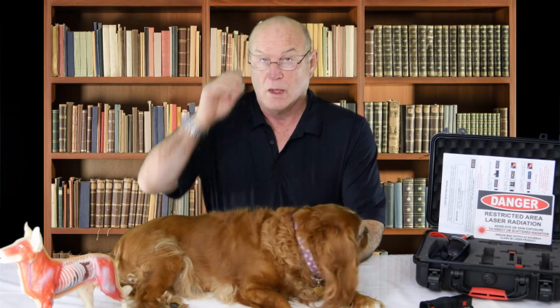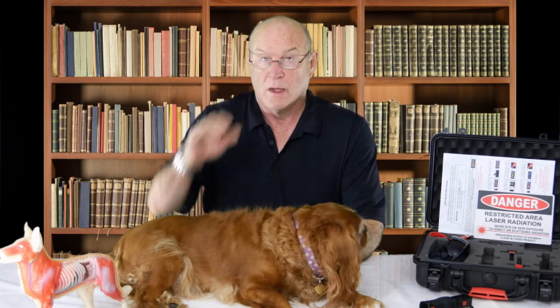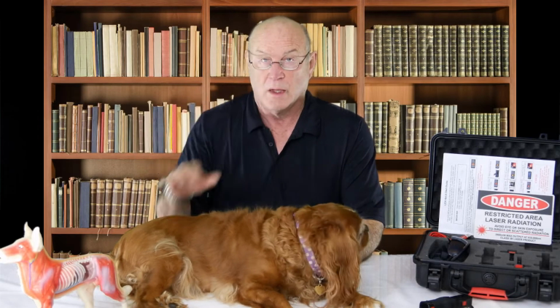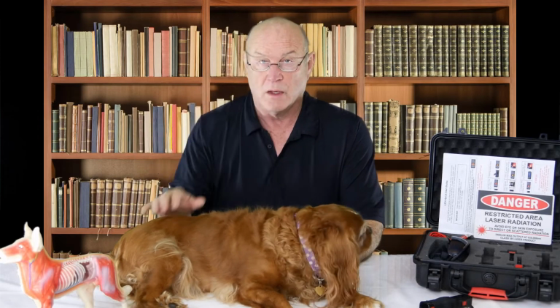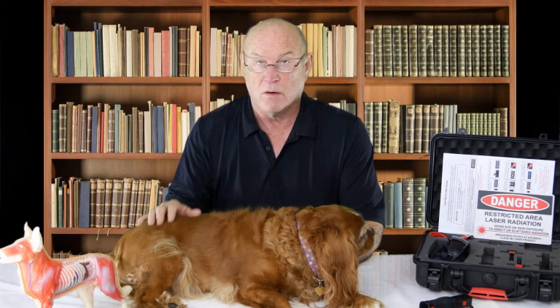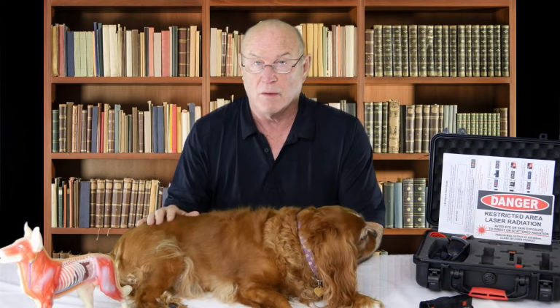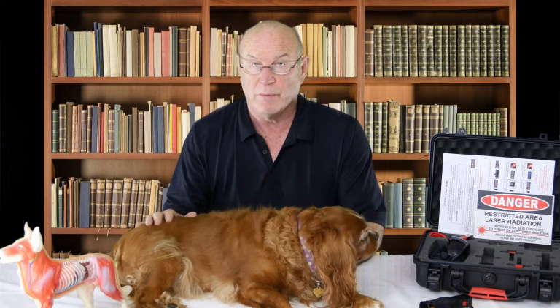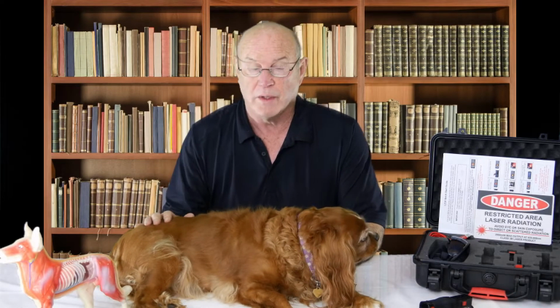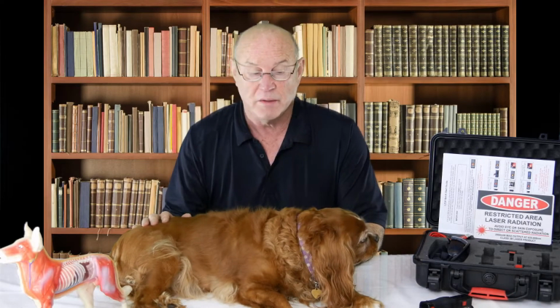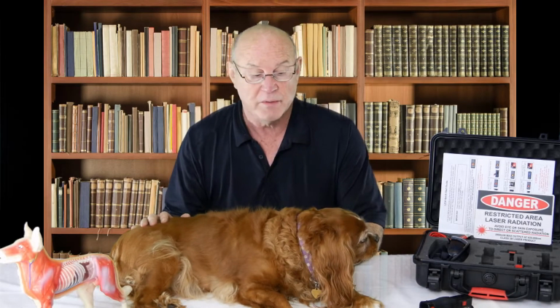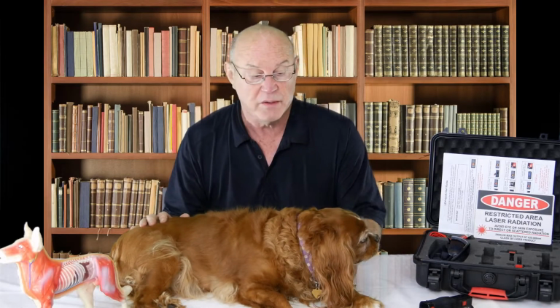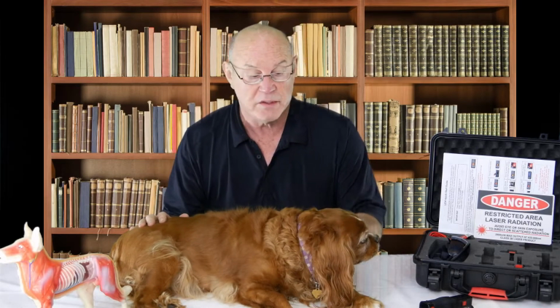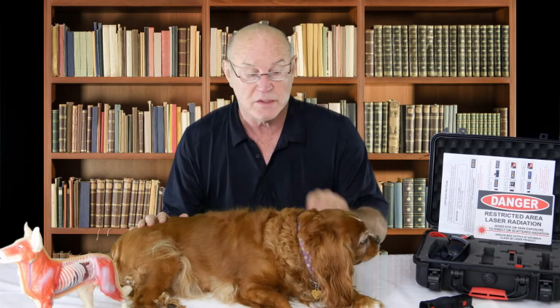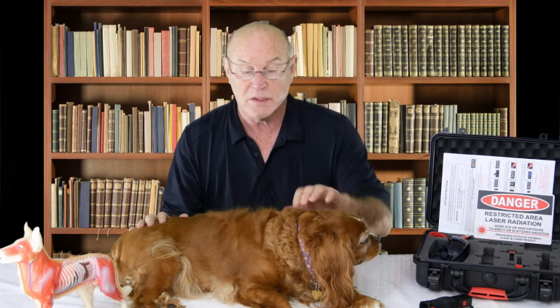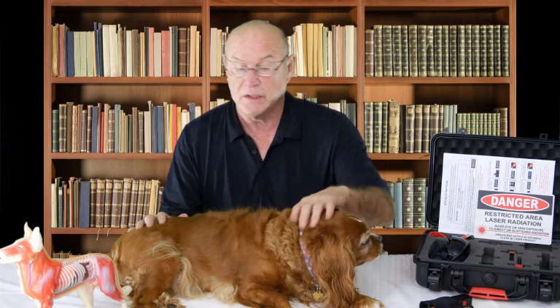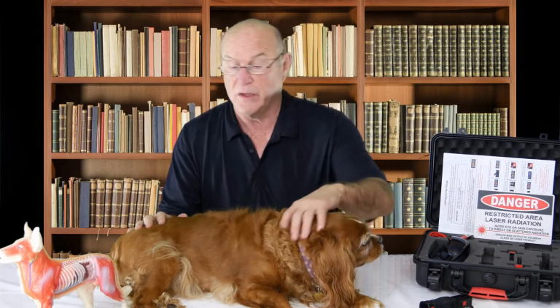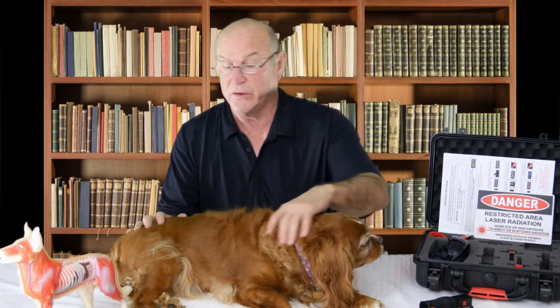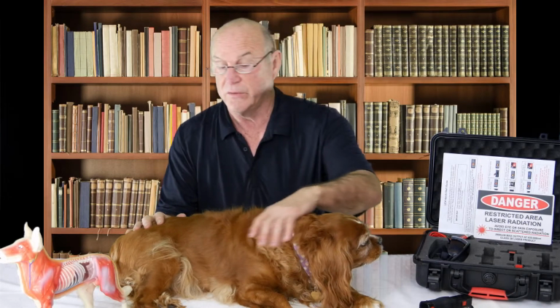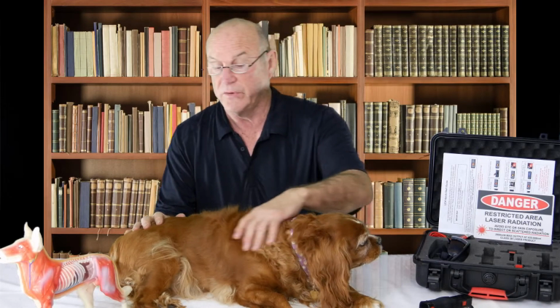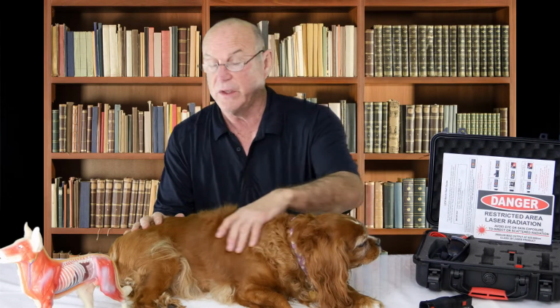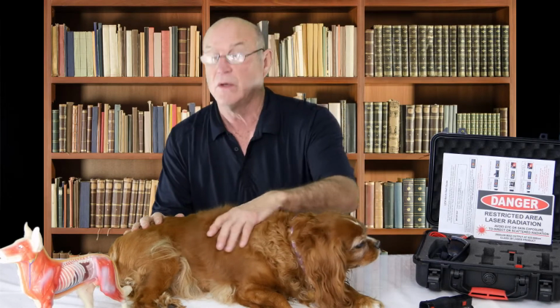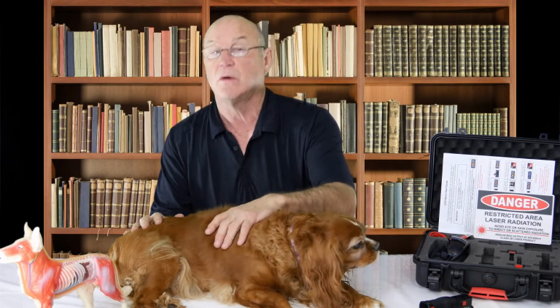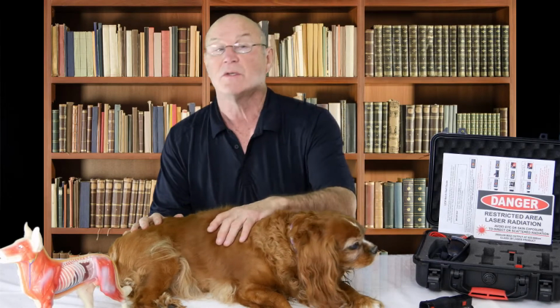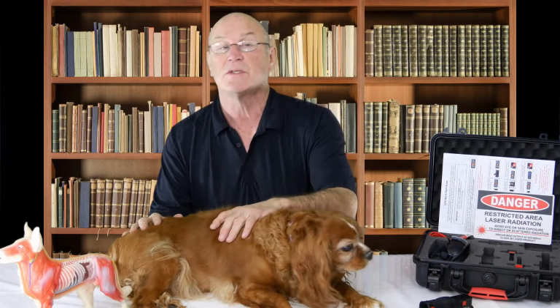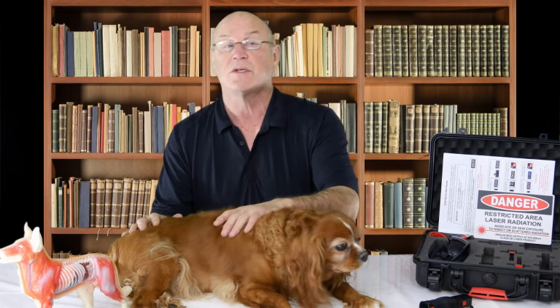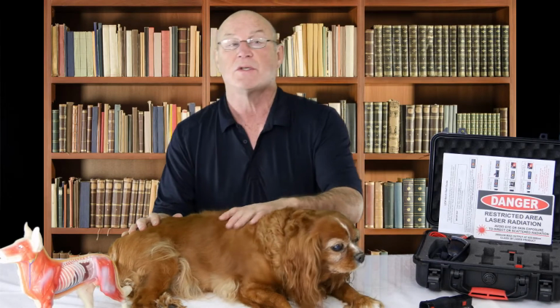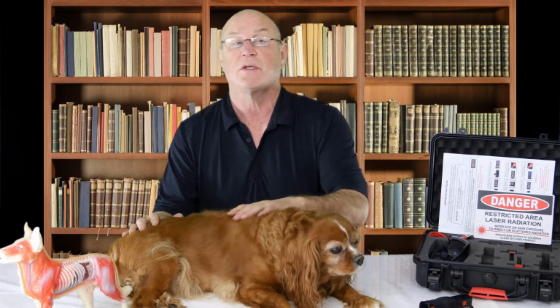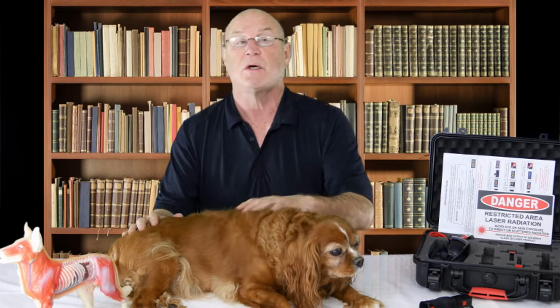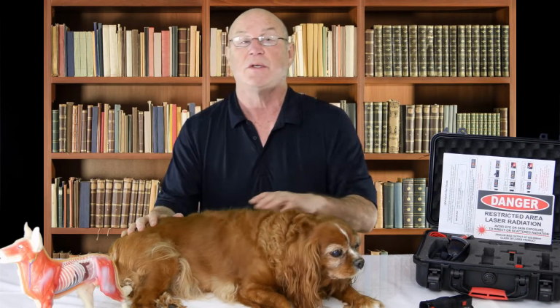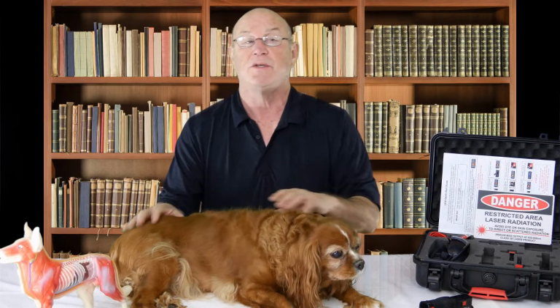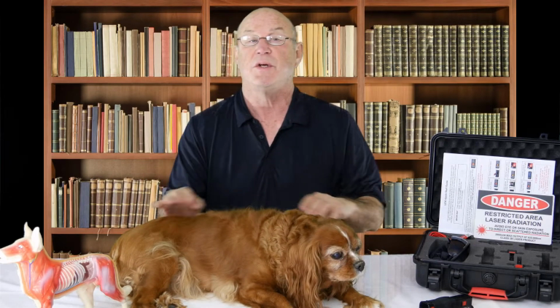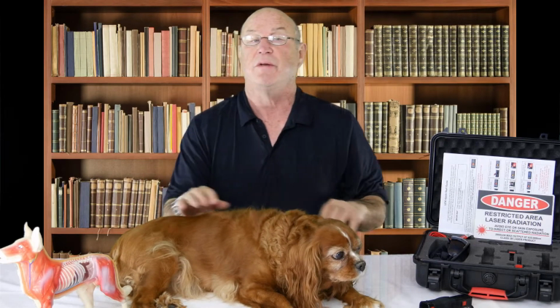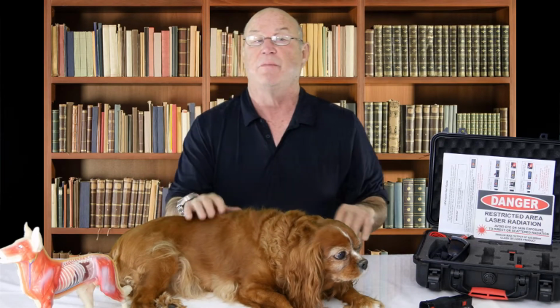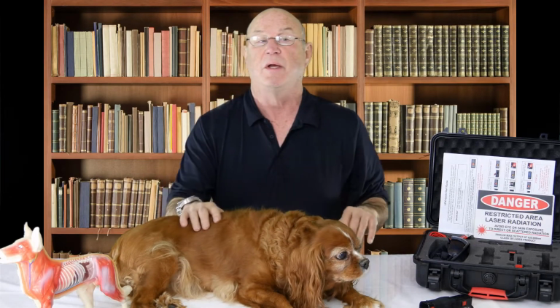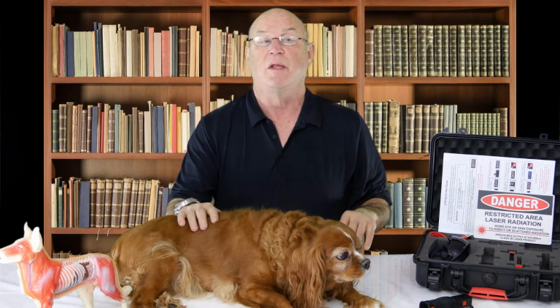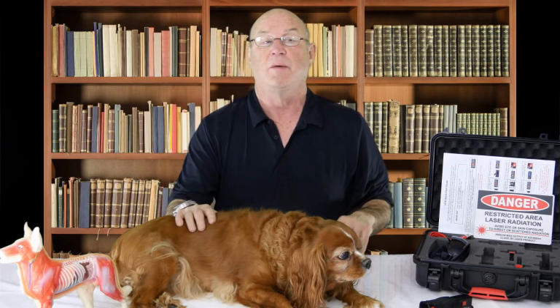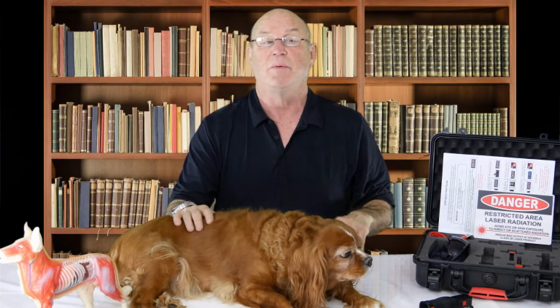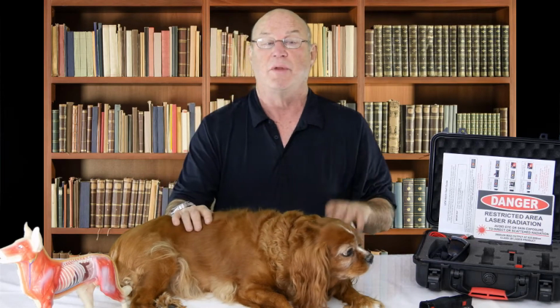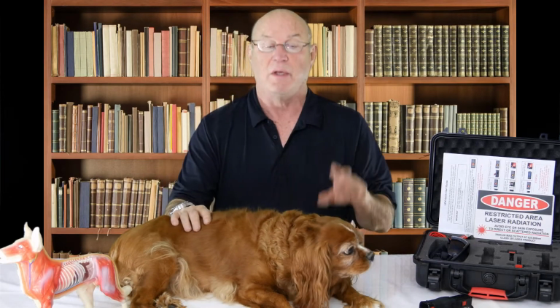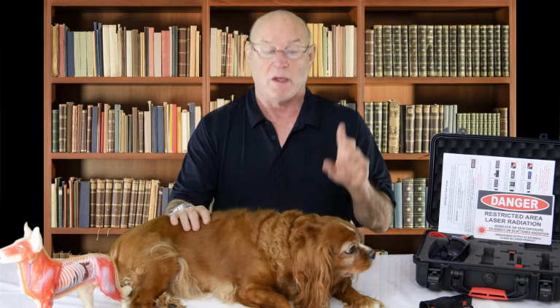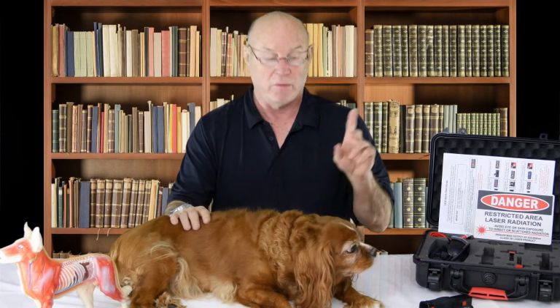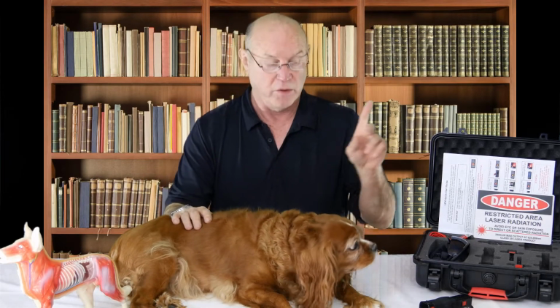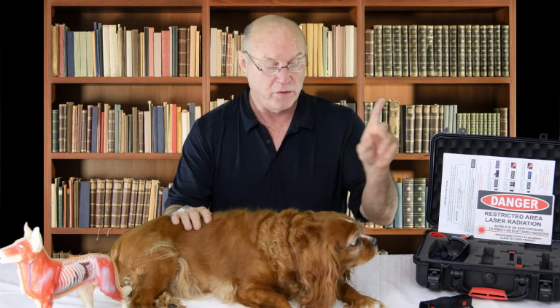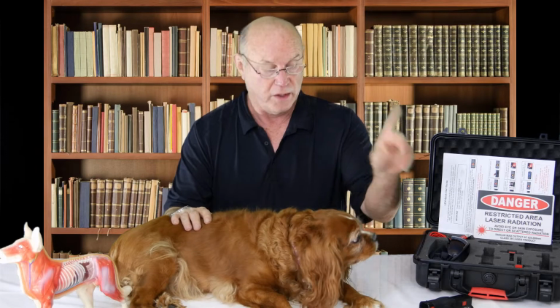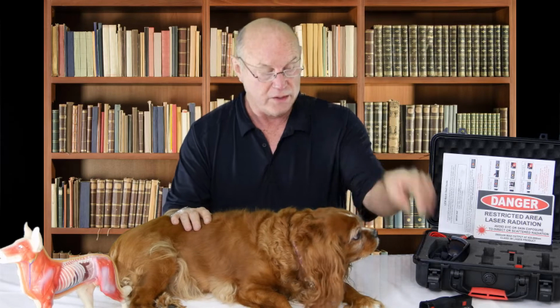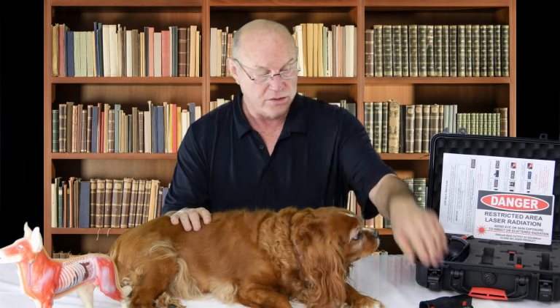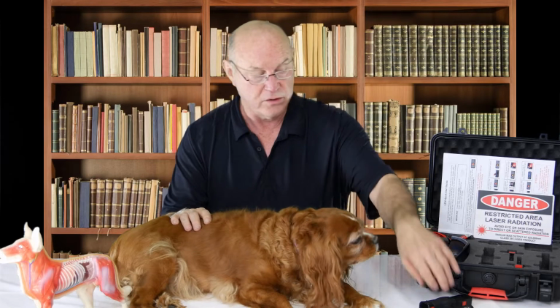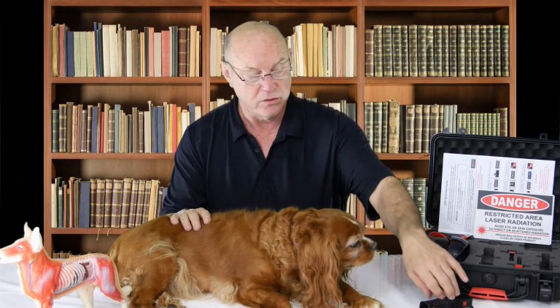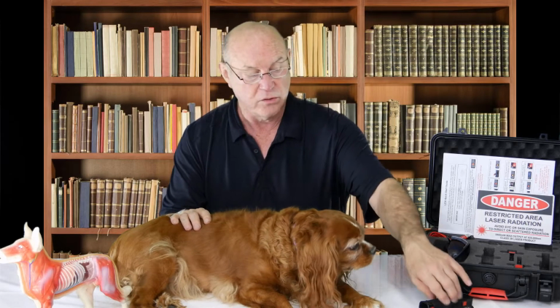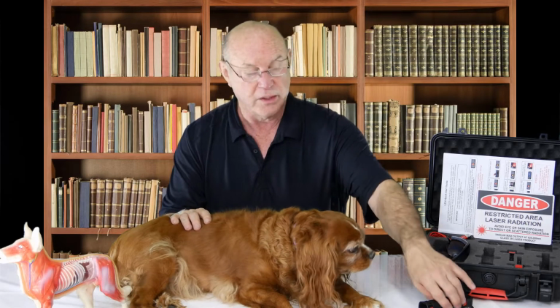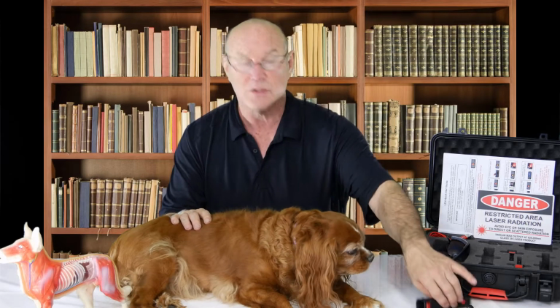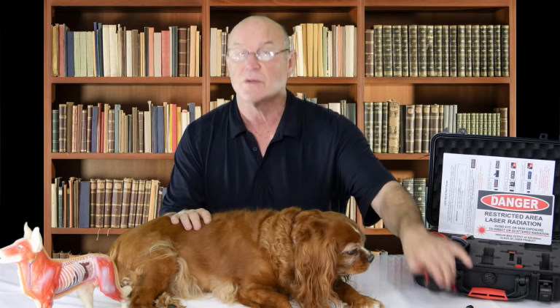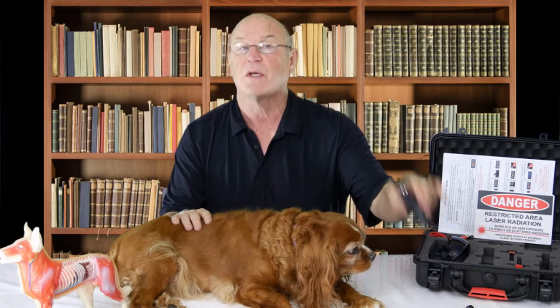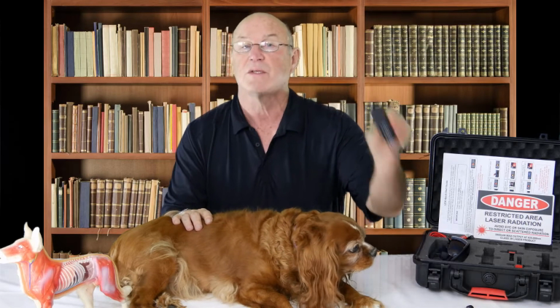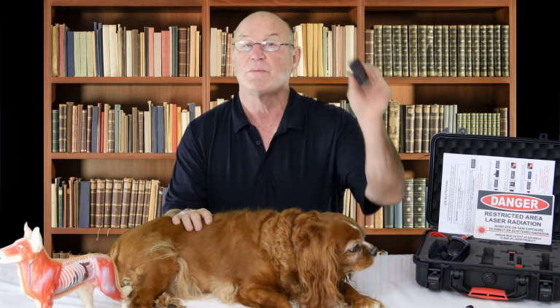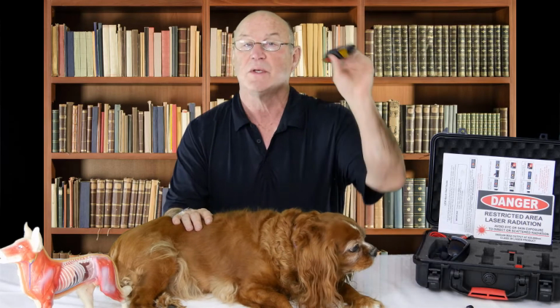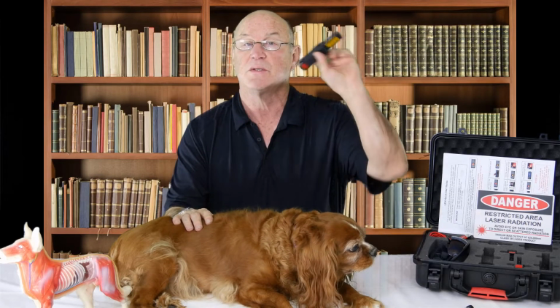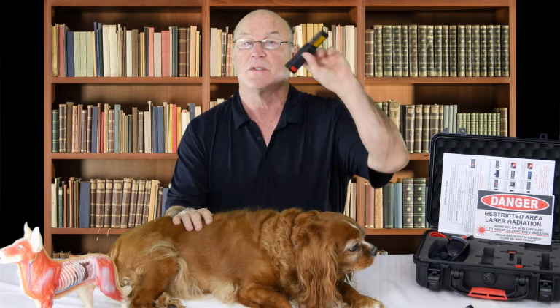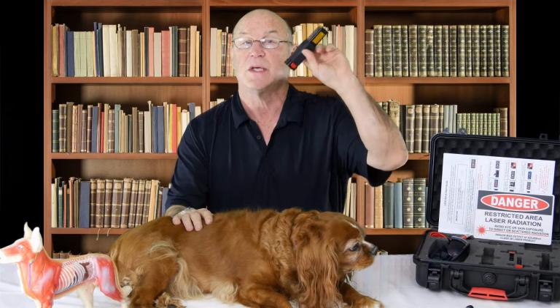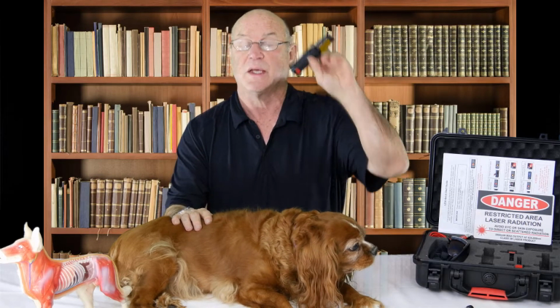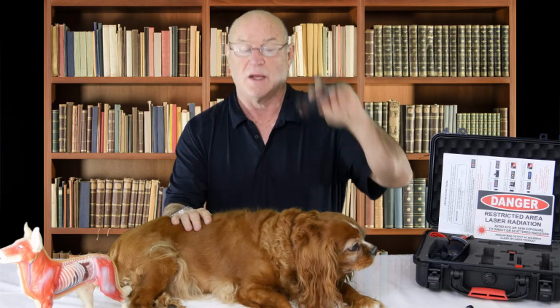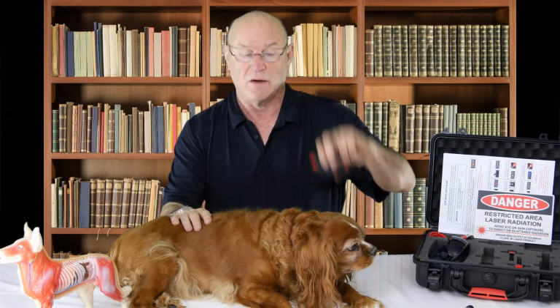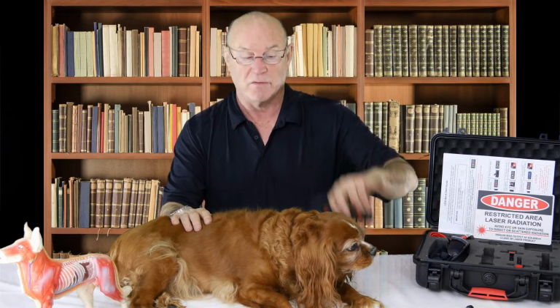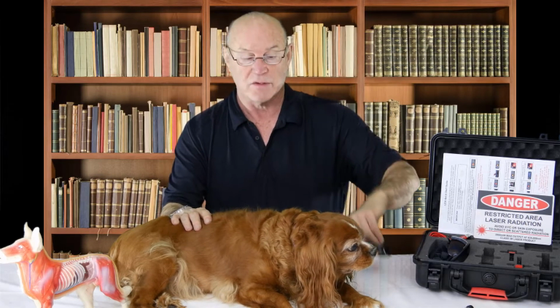Hello, I'm Bill Inman. This is another video on degenerative myelopathy and how we're utilizing the new laser as a means to take care of this.